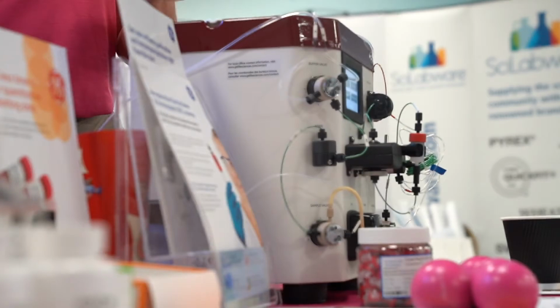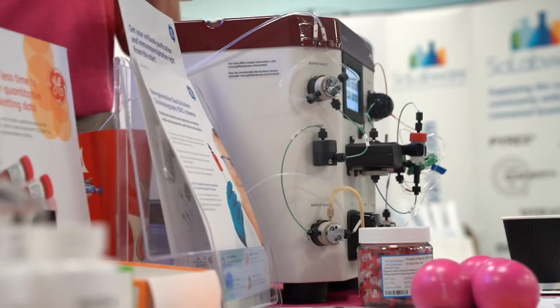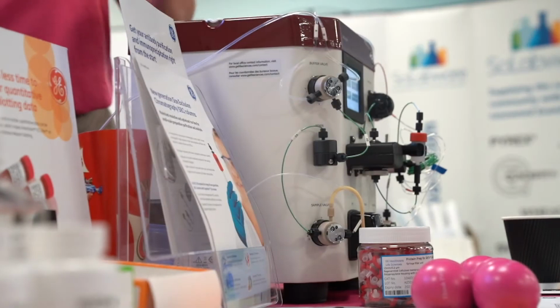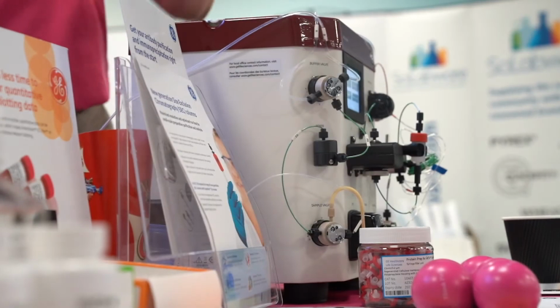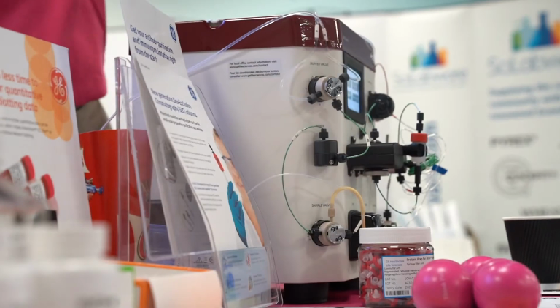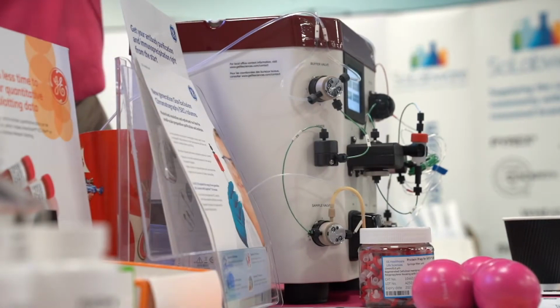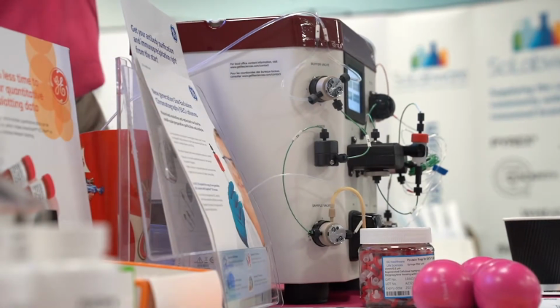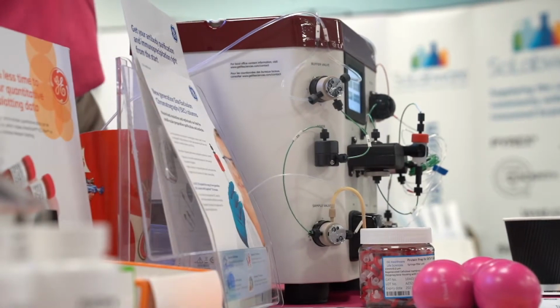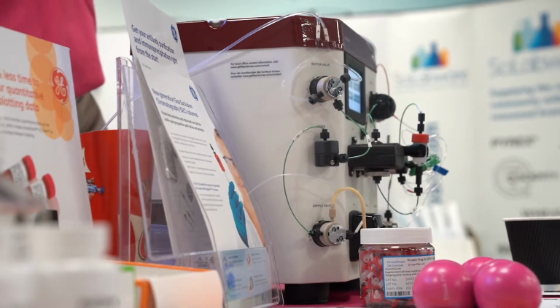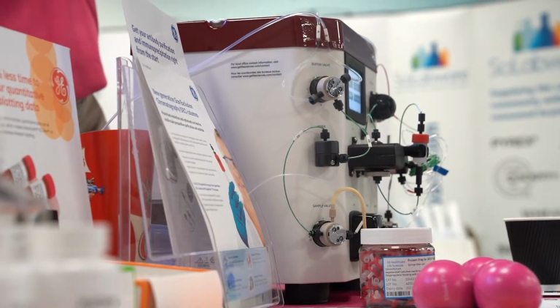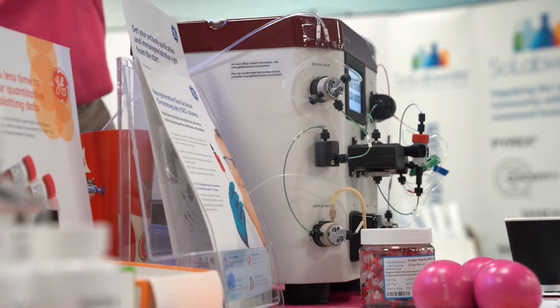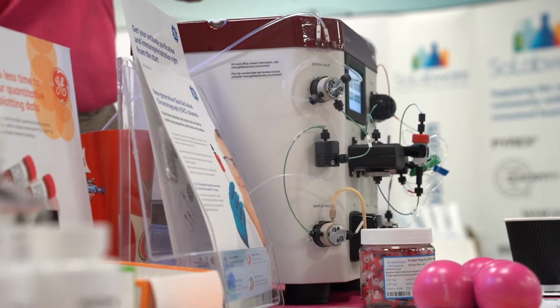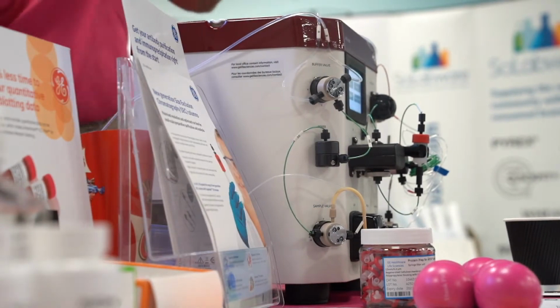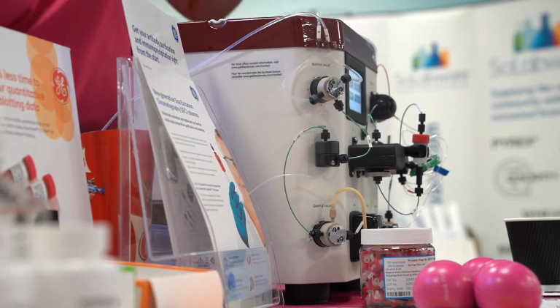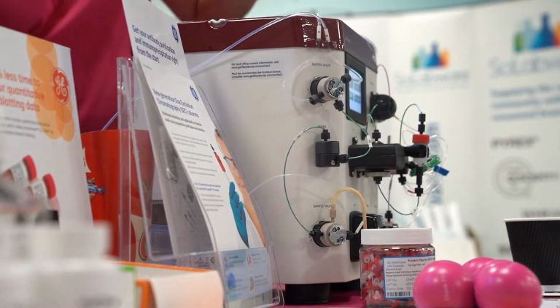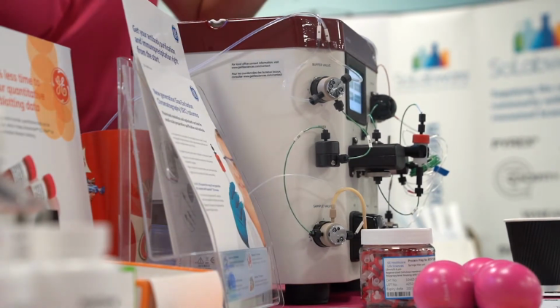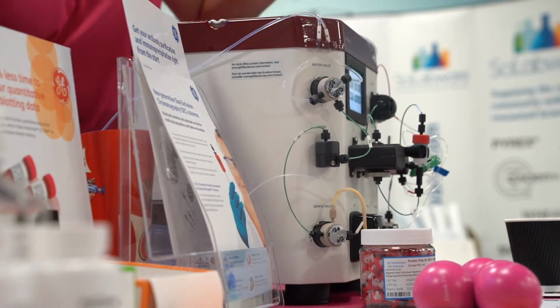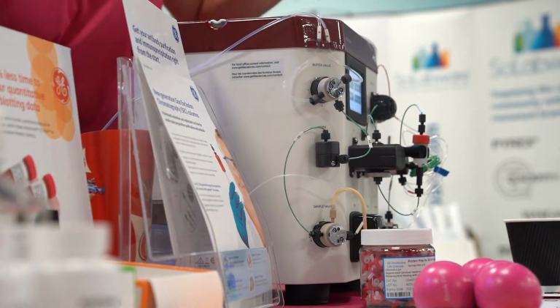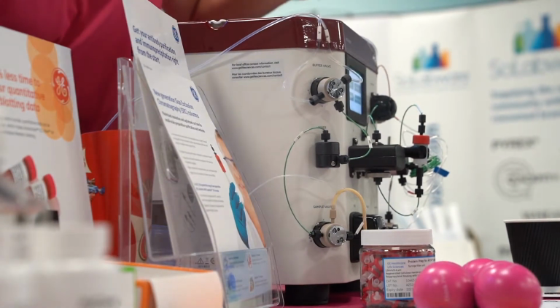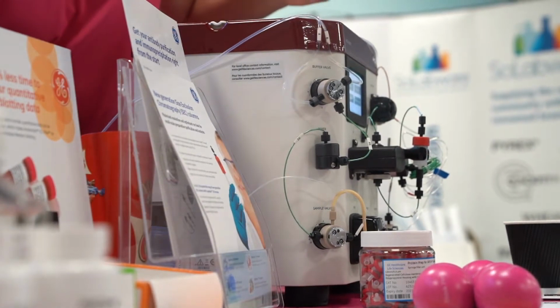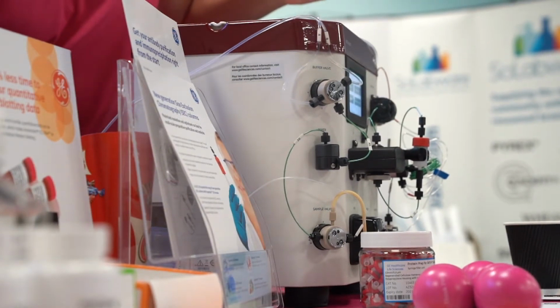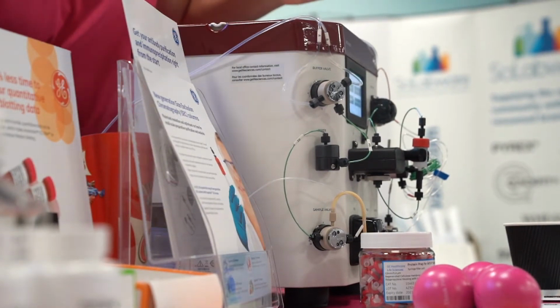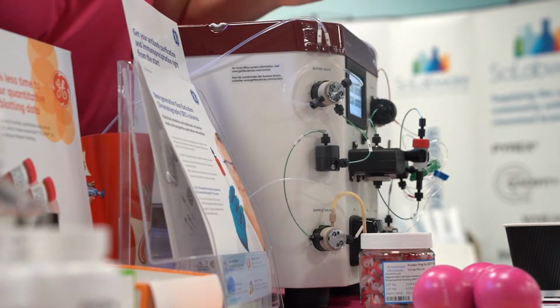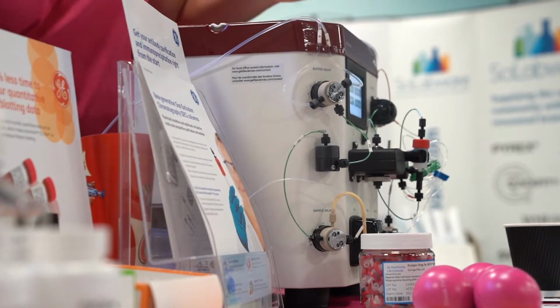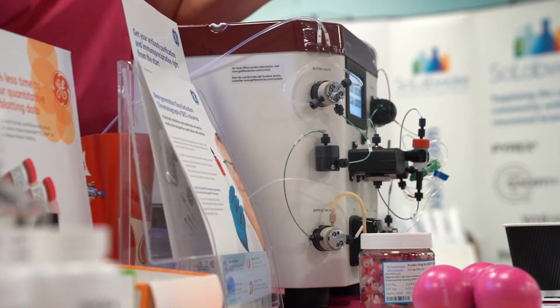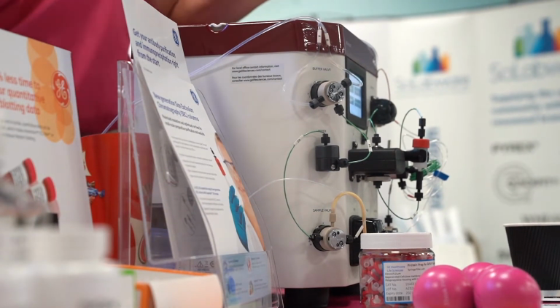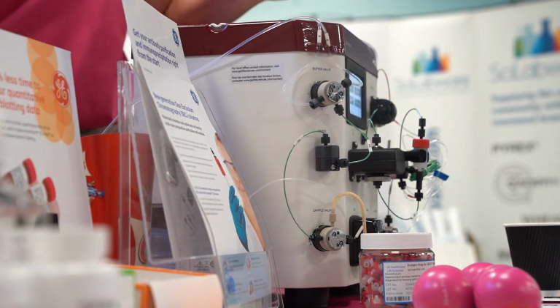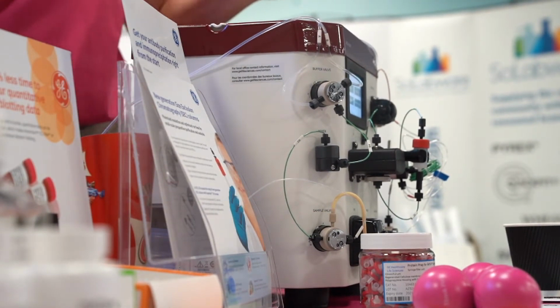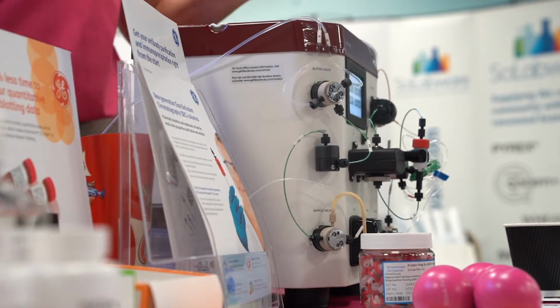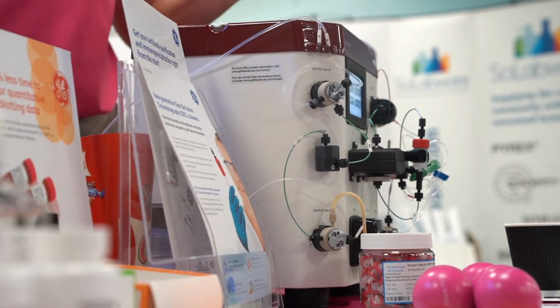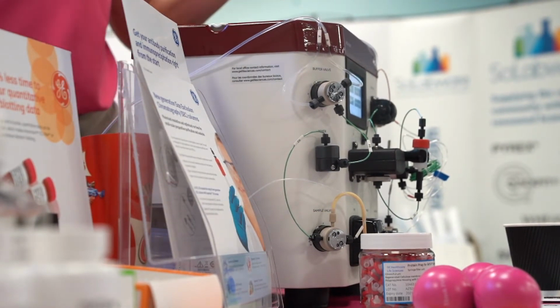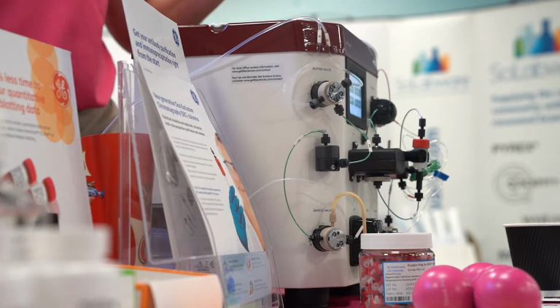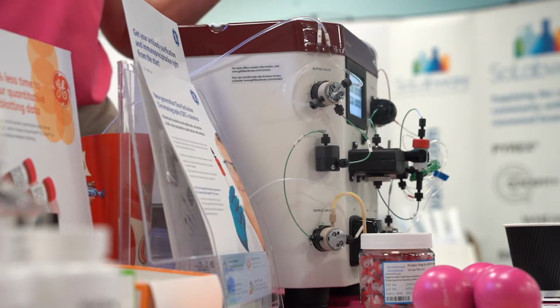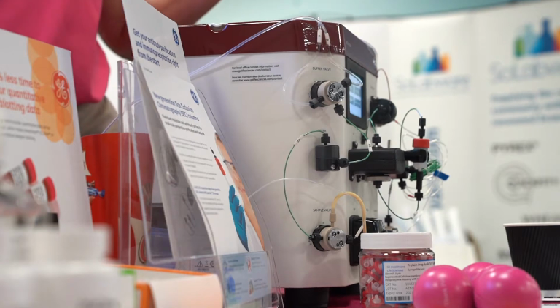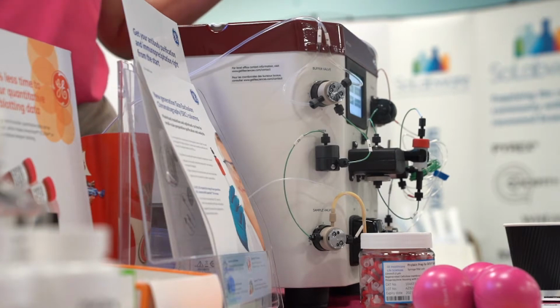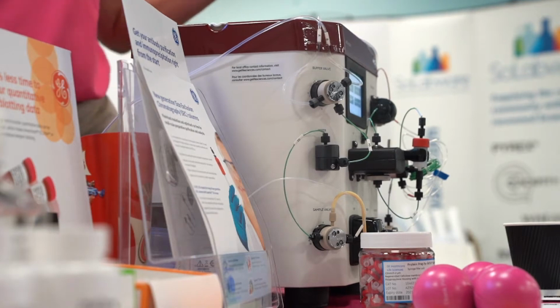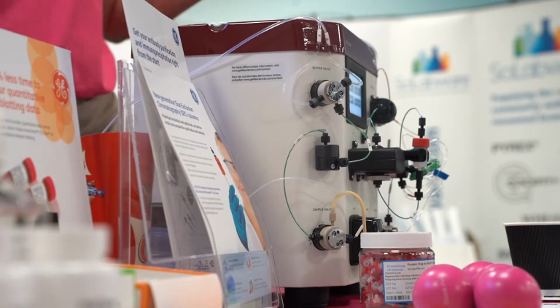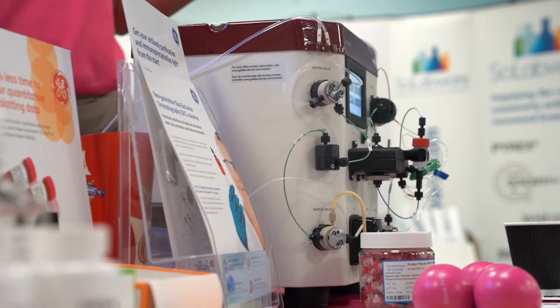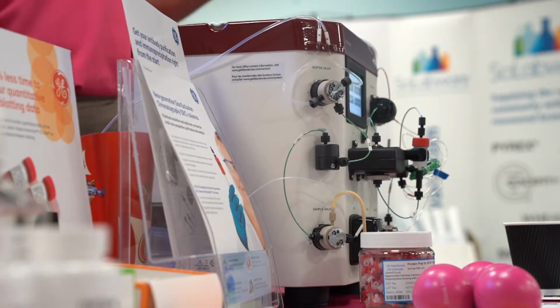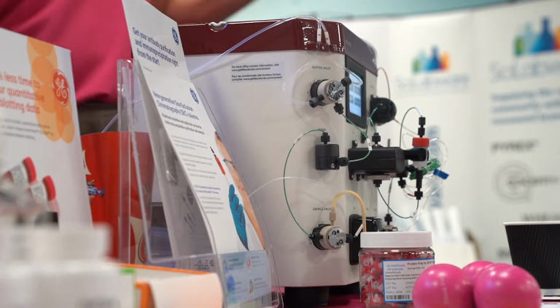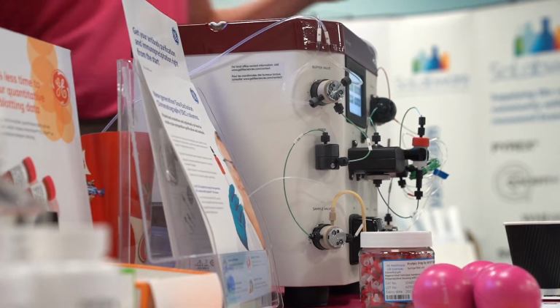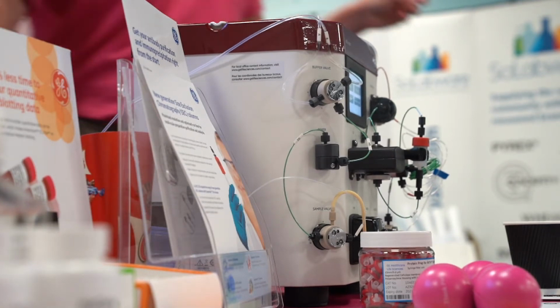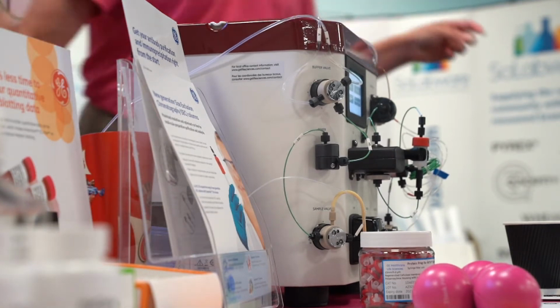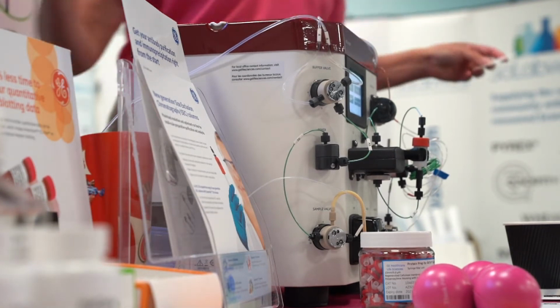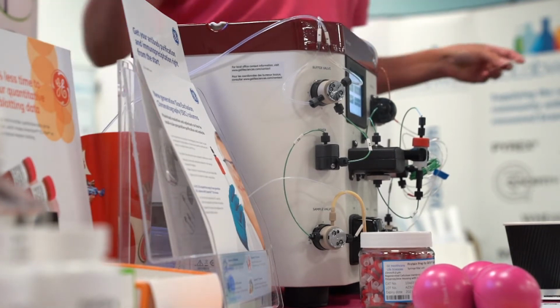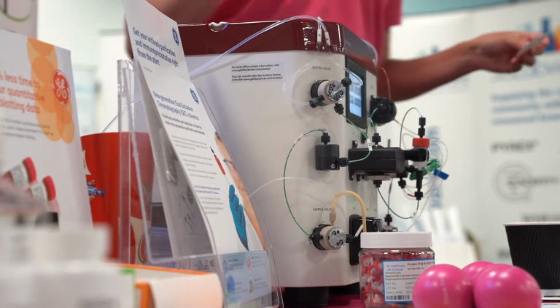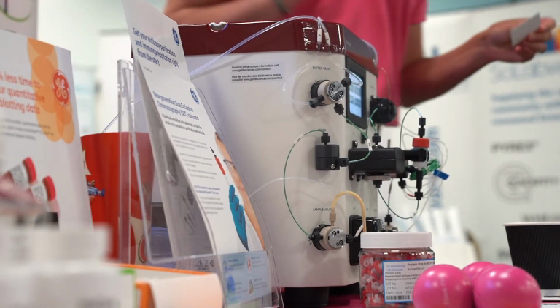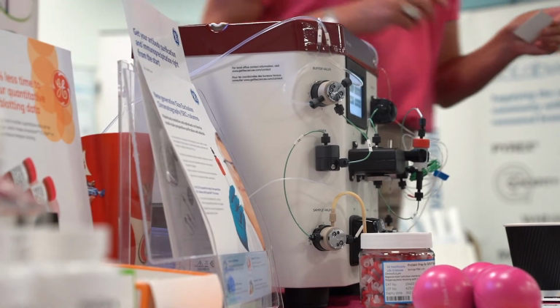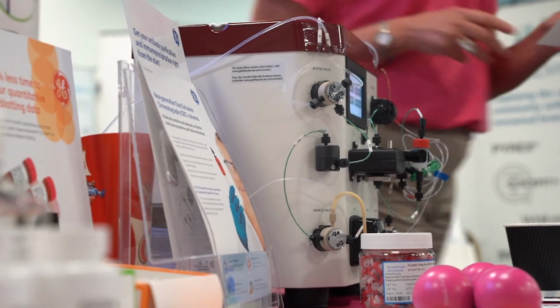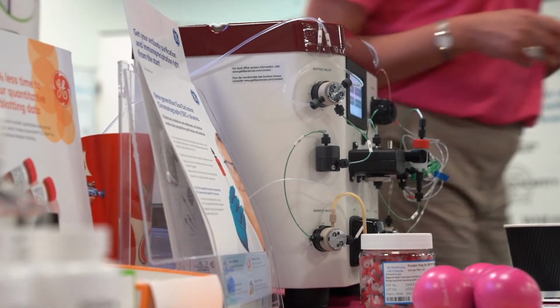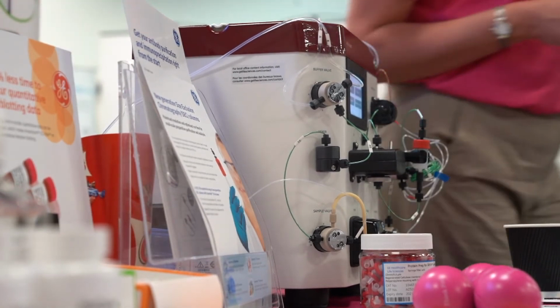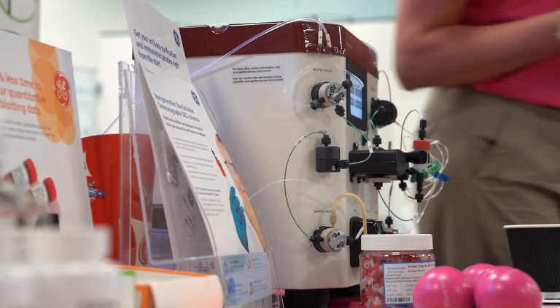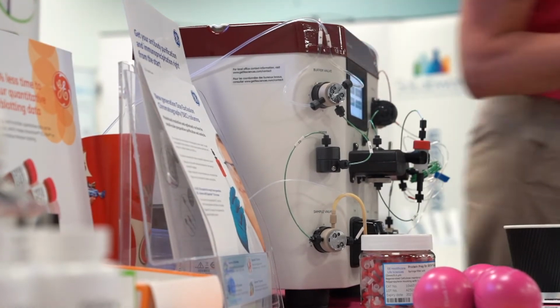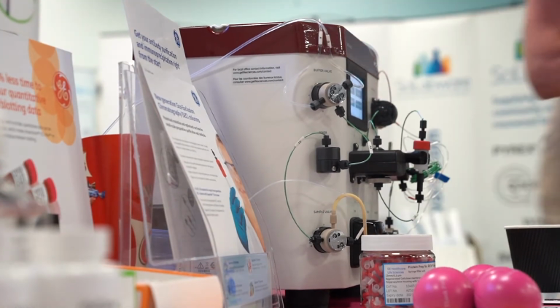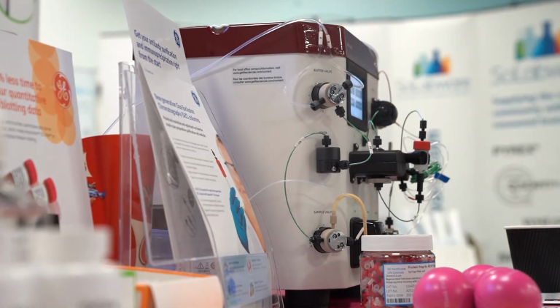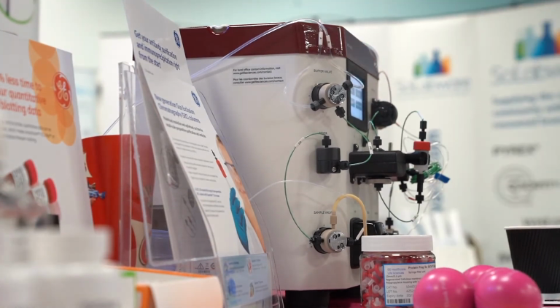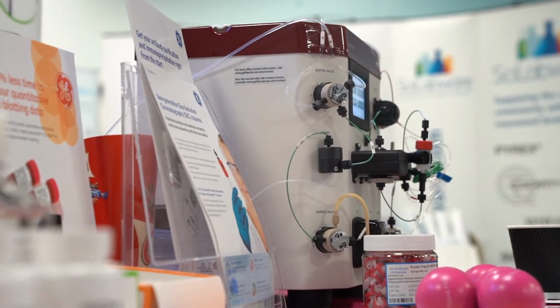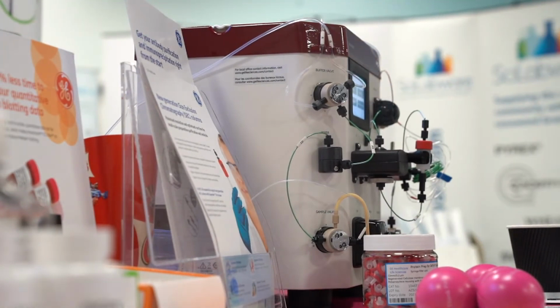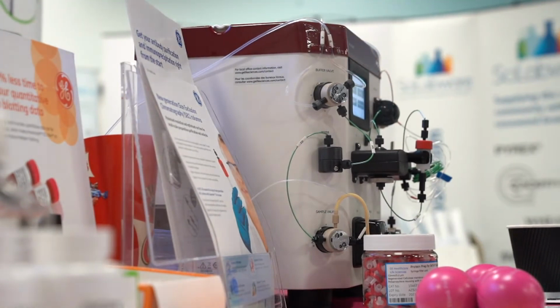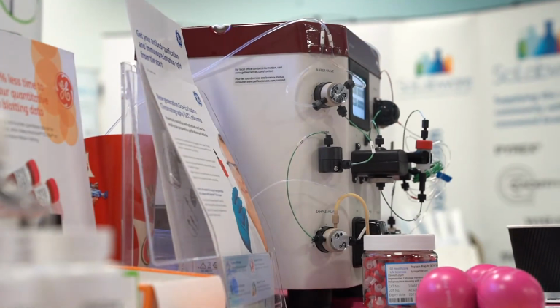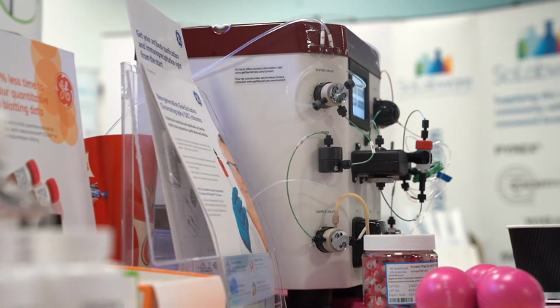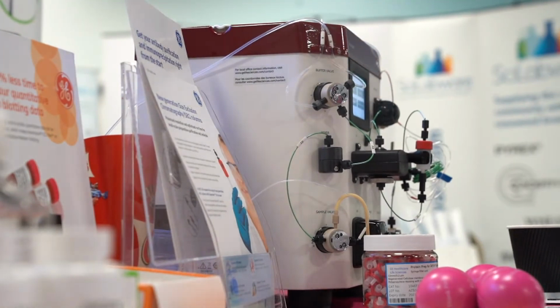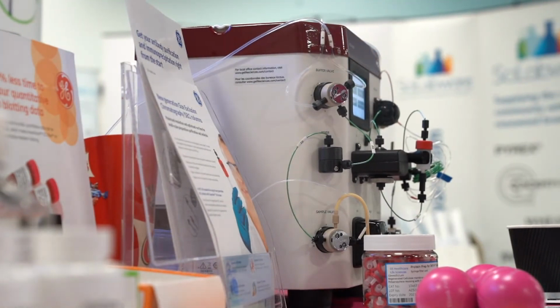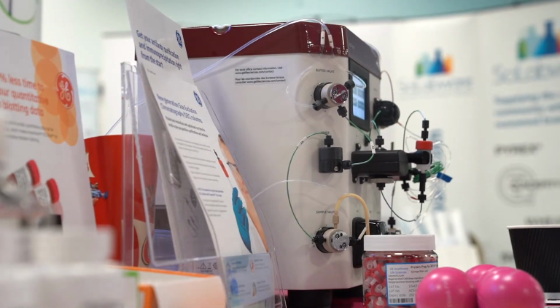I also want to talk about our MAB Select Prisma Resin. This is a new resin that we released last year.